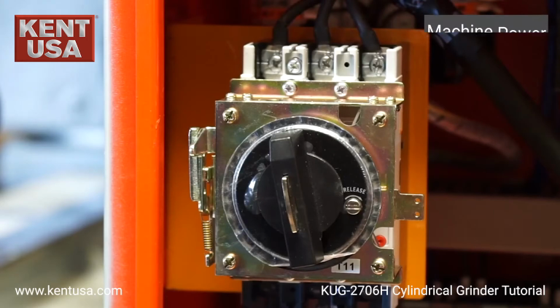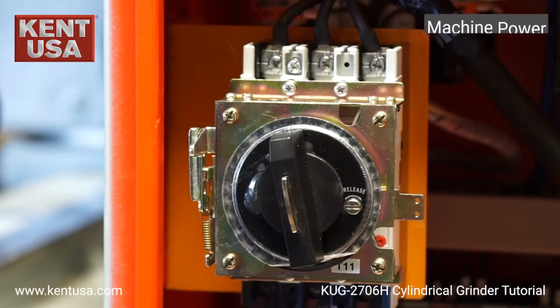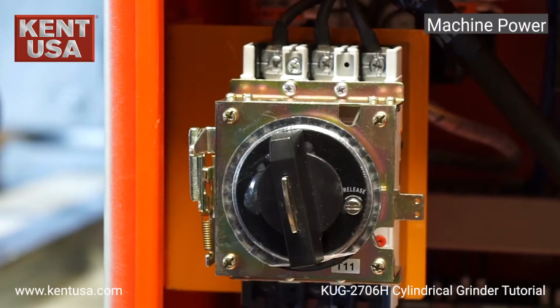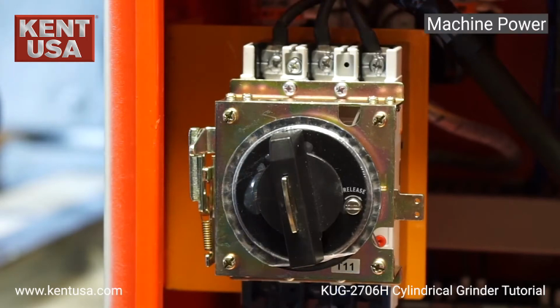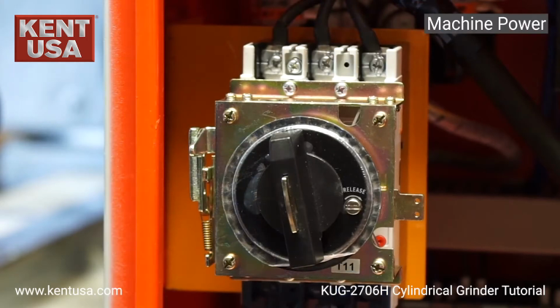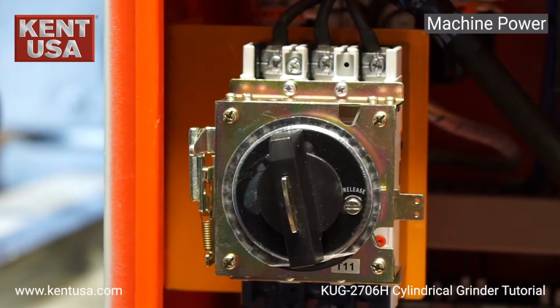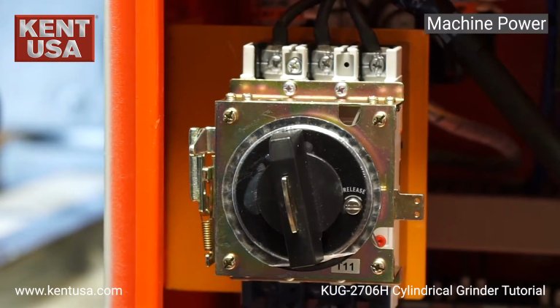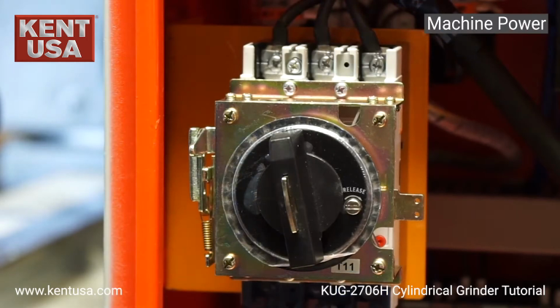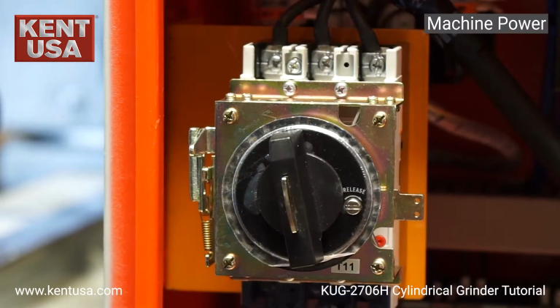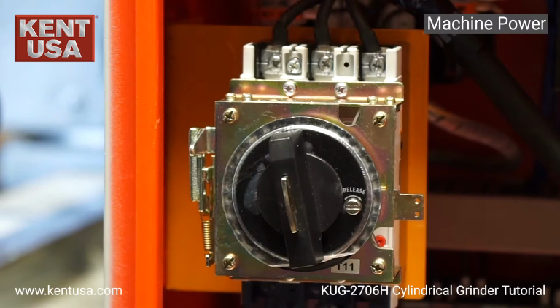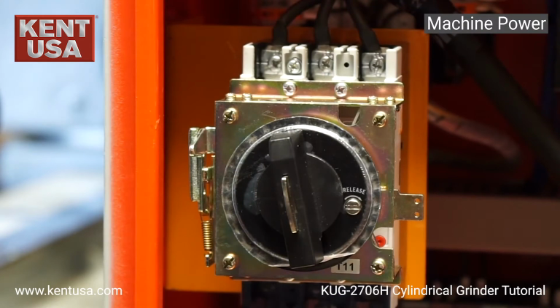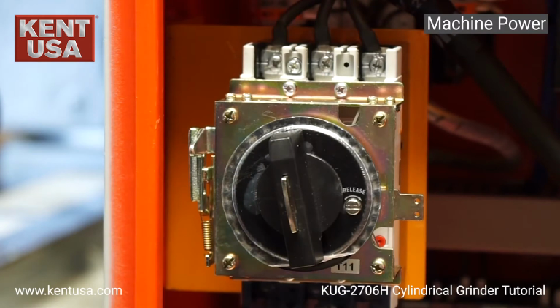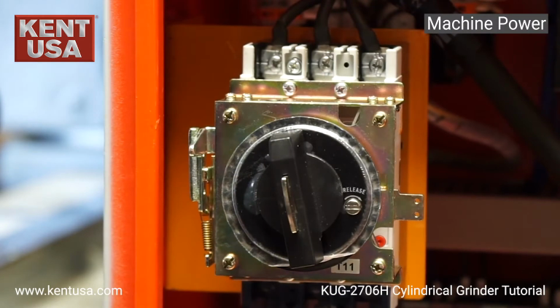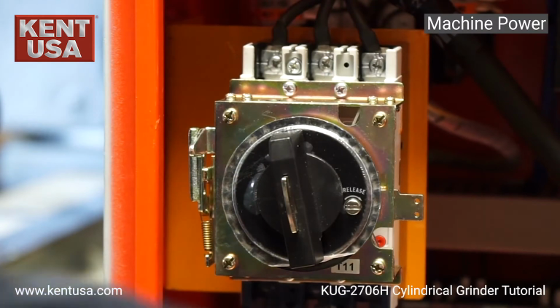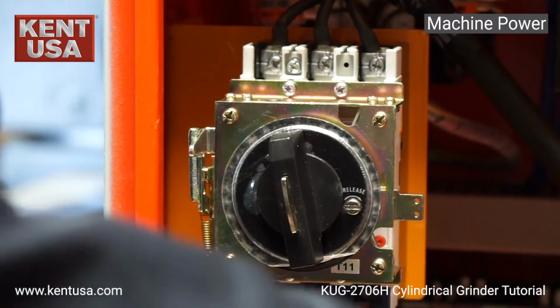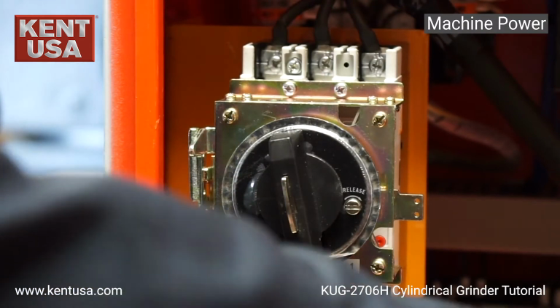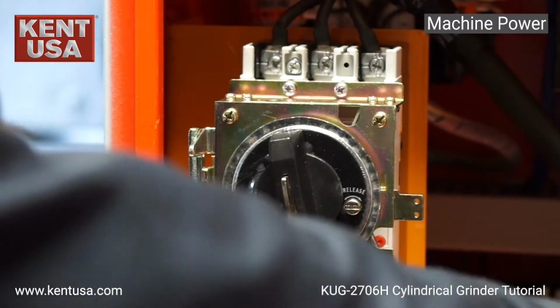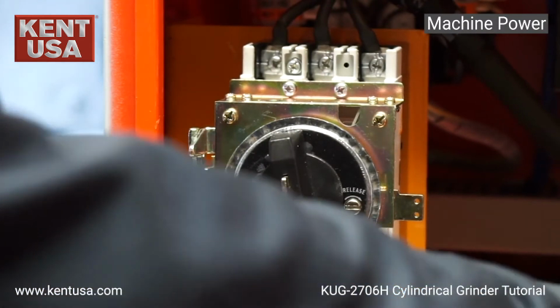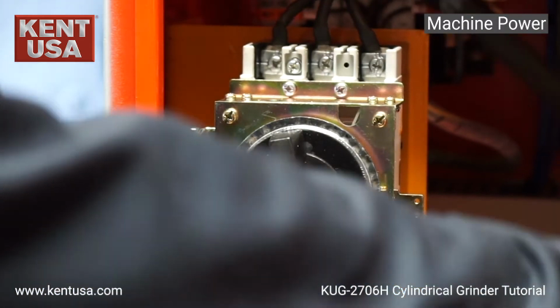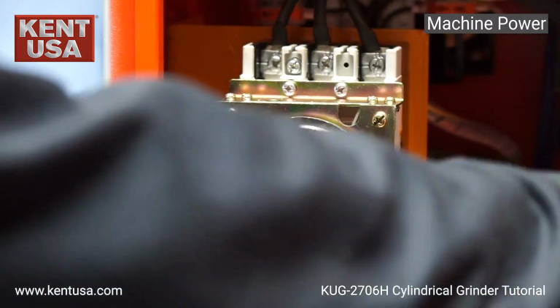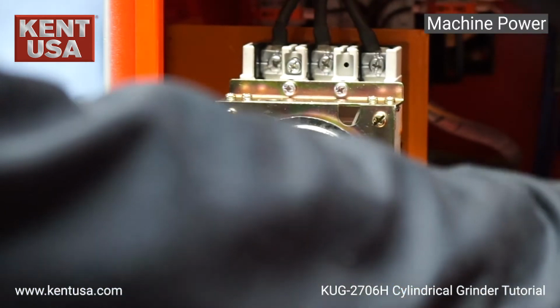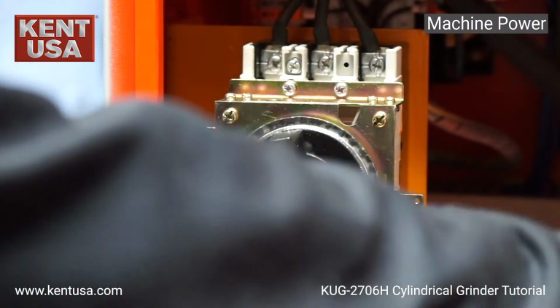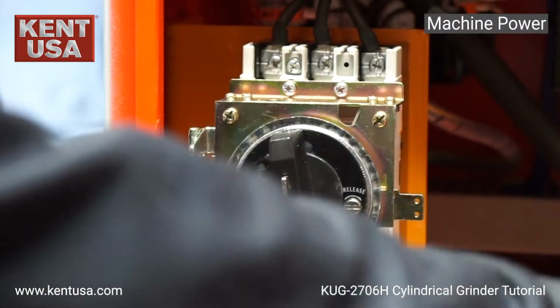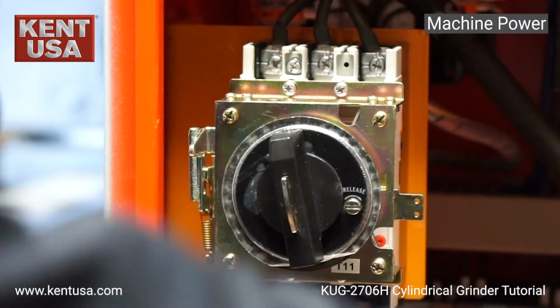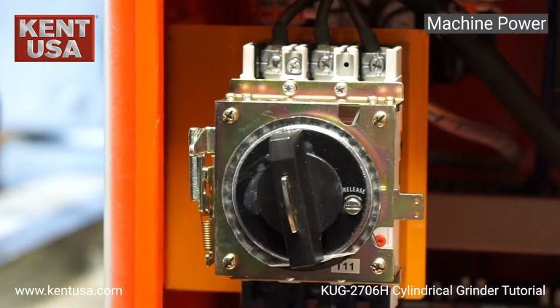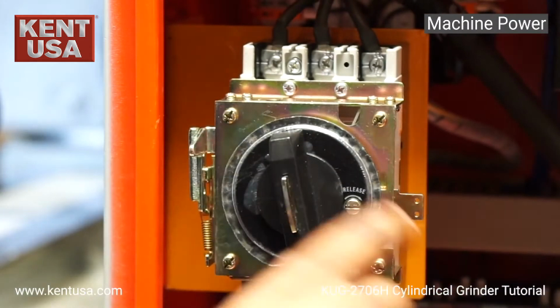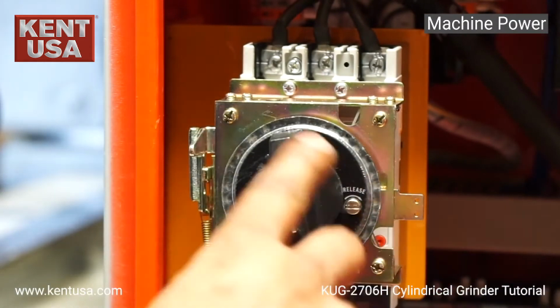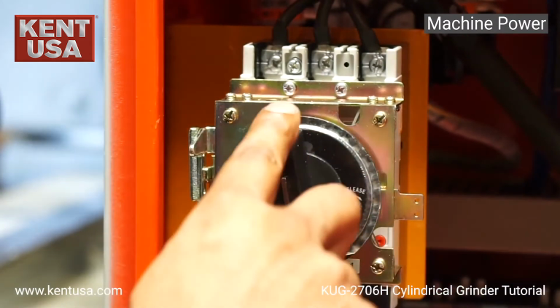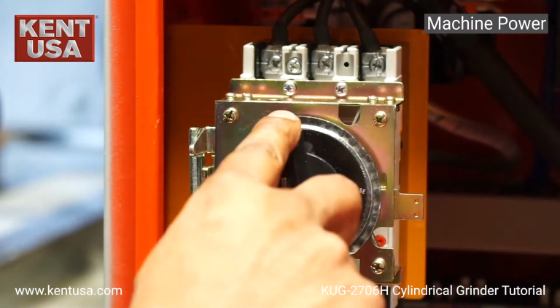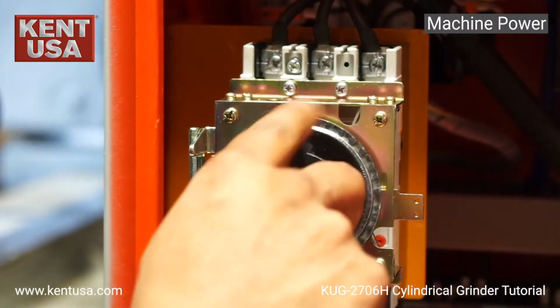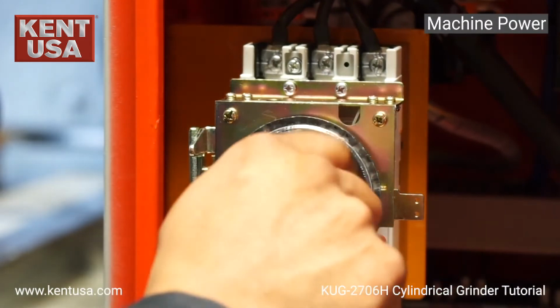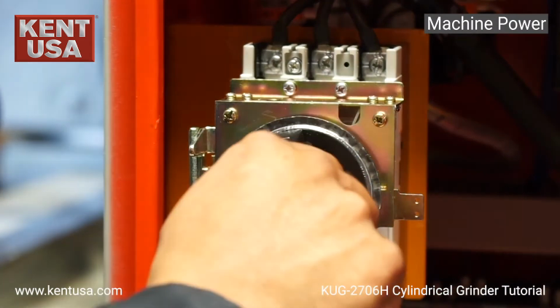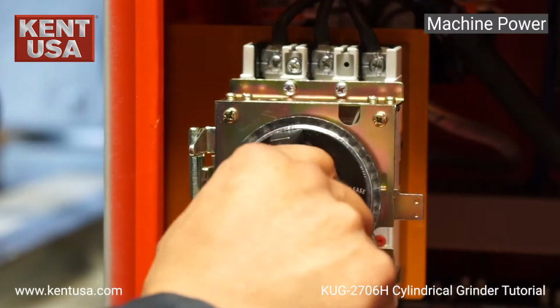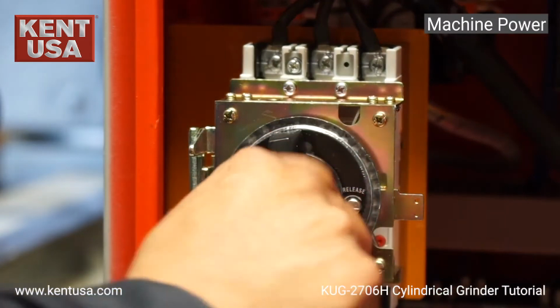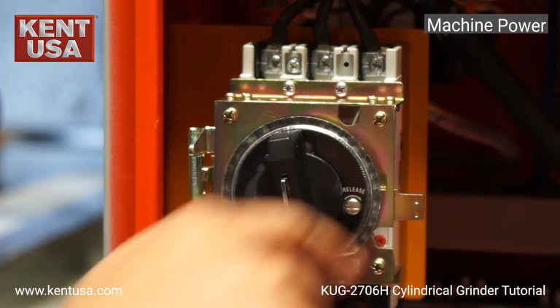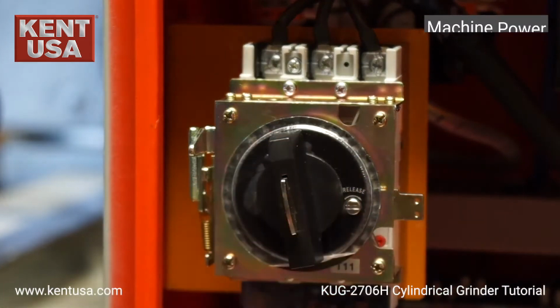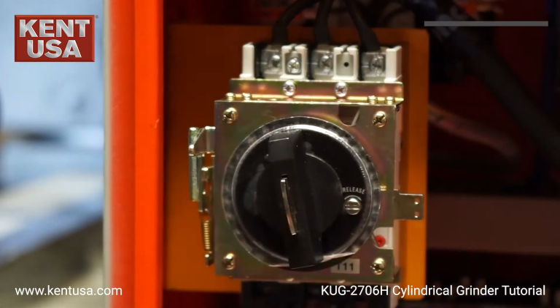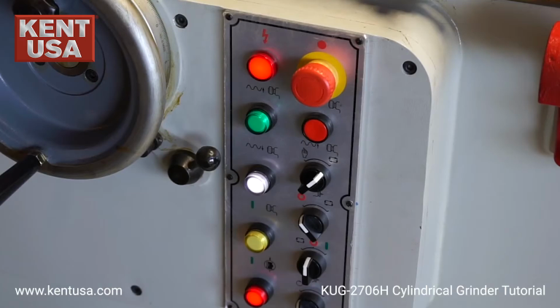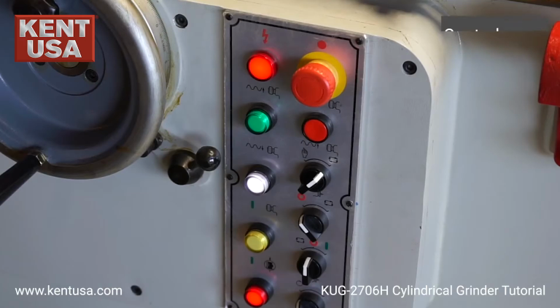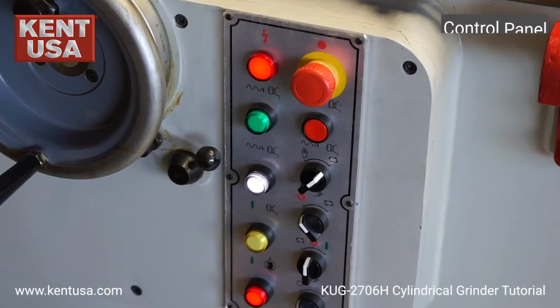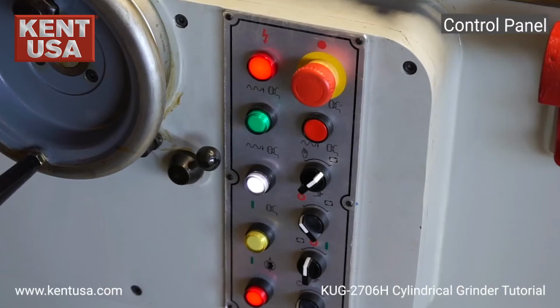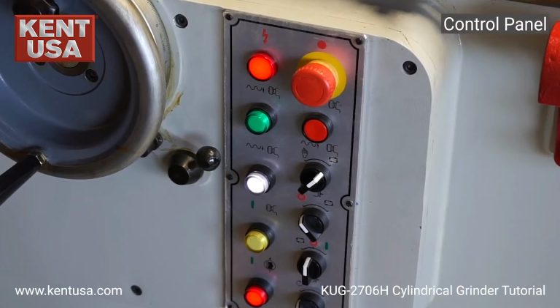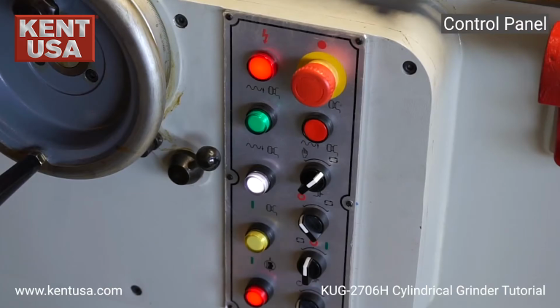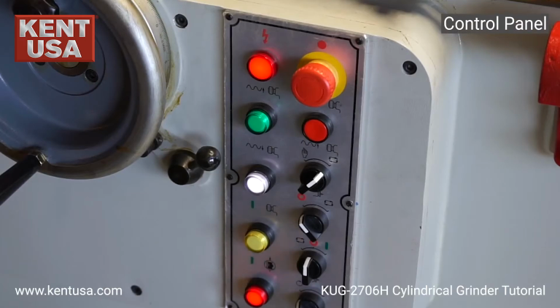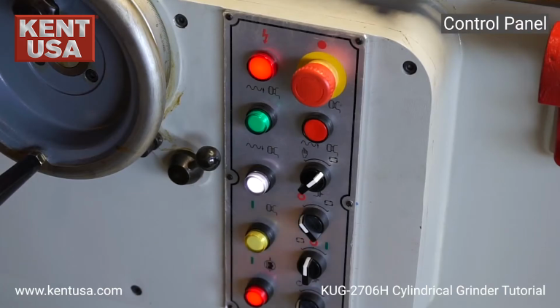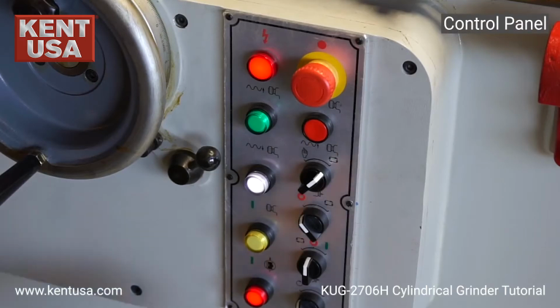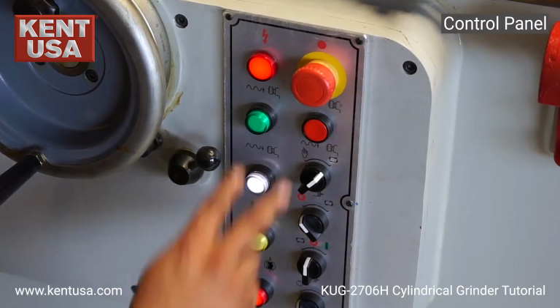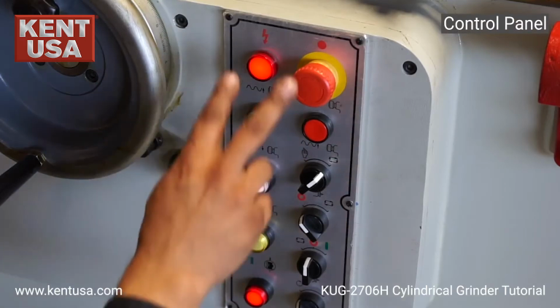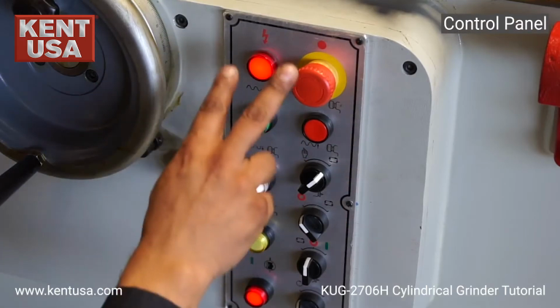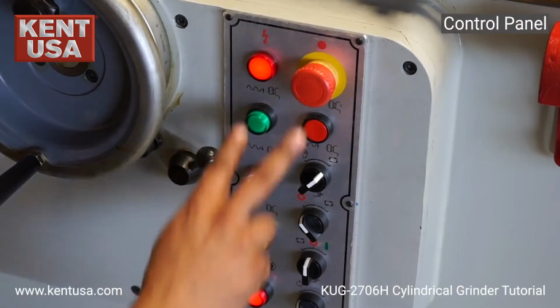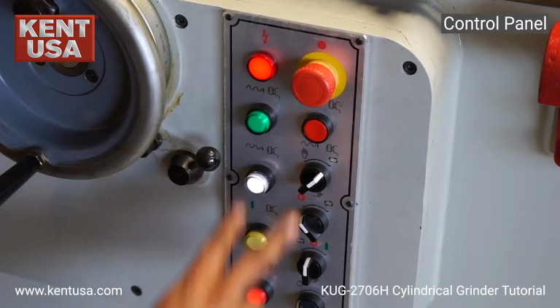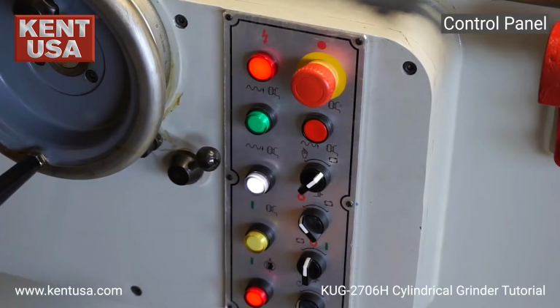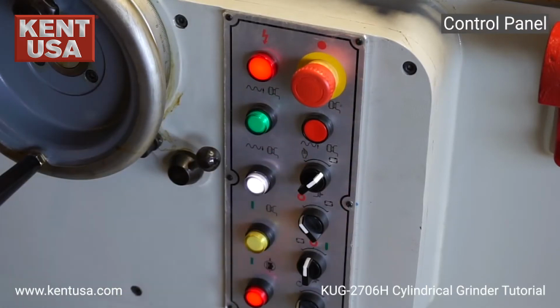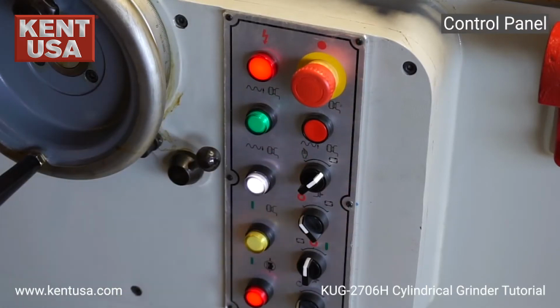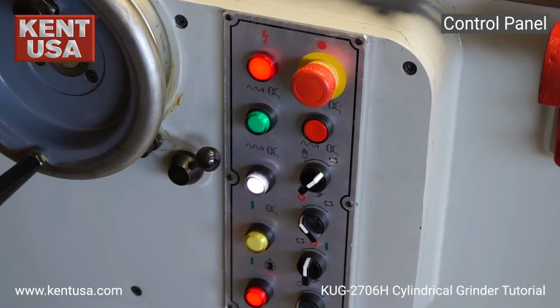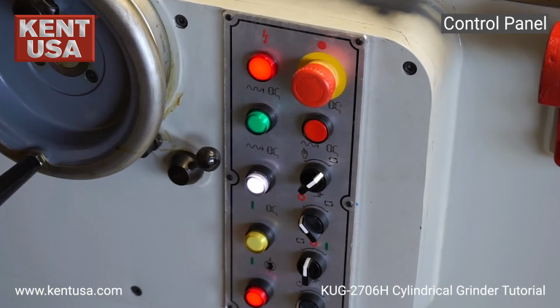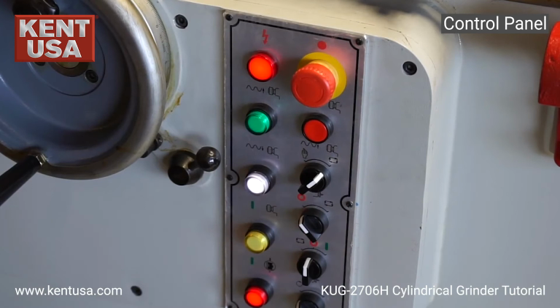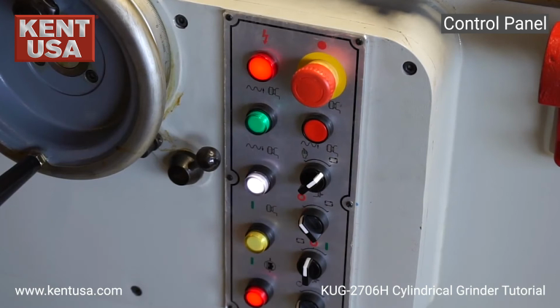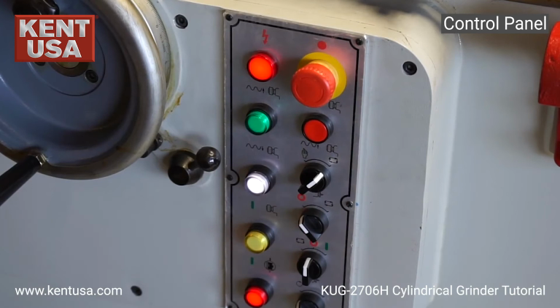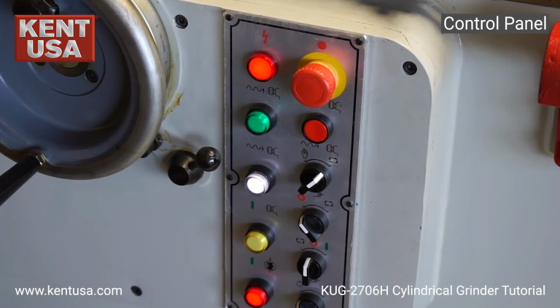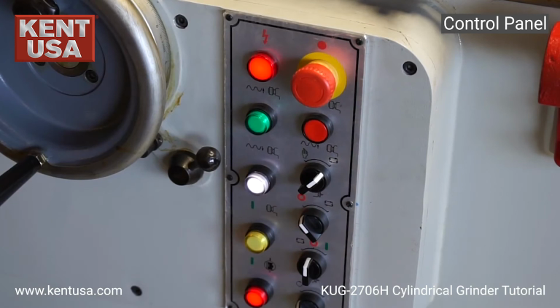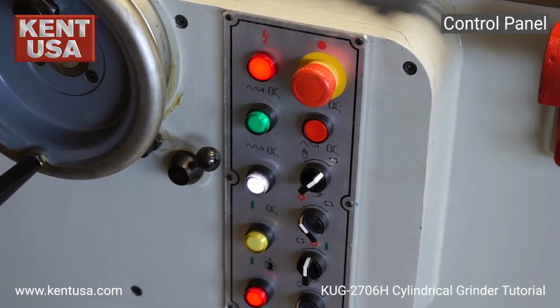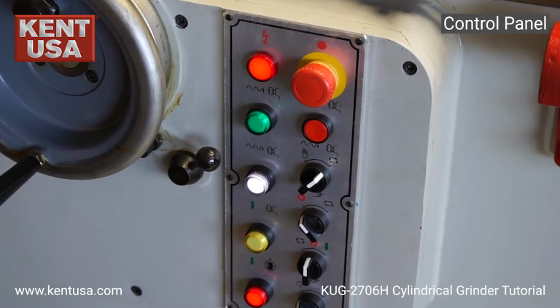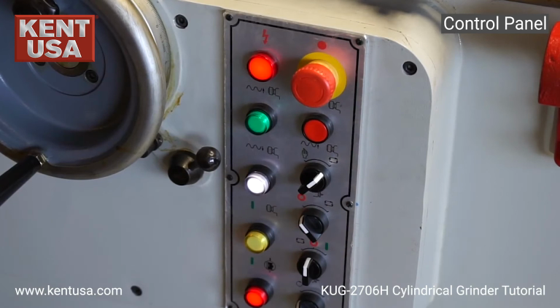Incoming power is connected inside the electrical box into the breaker. The functions of these buttons on this electrical panel are as follows.